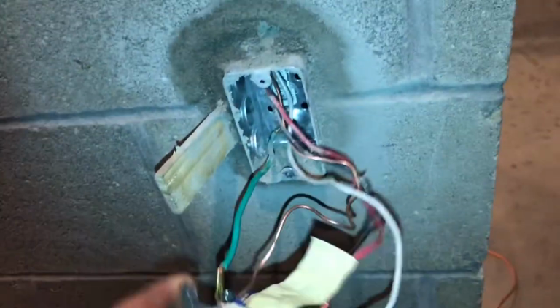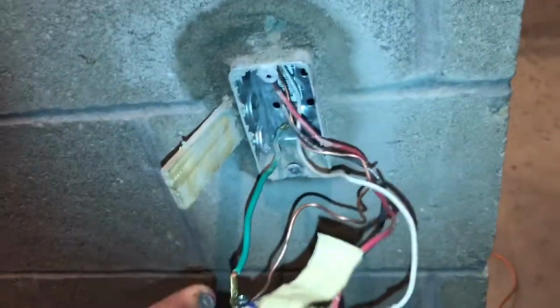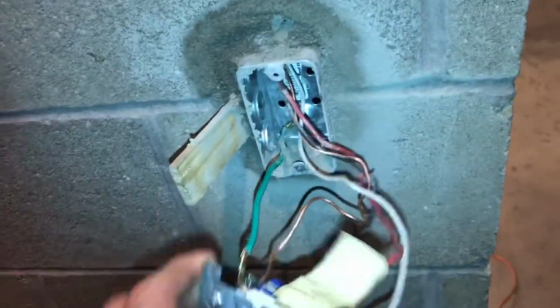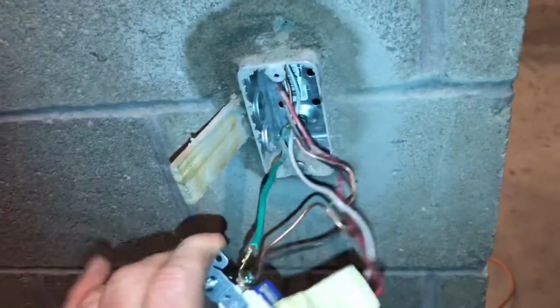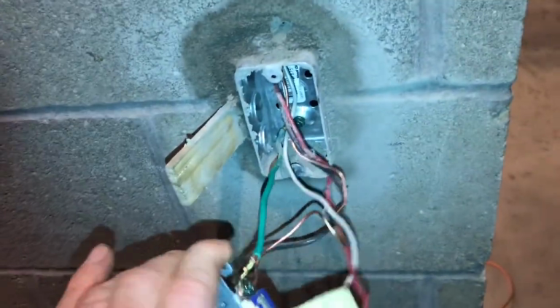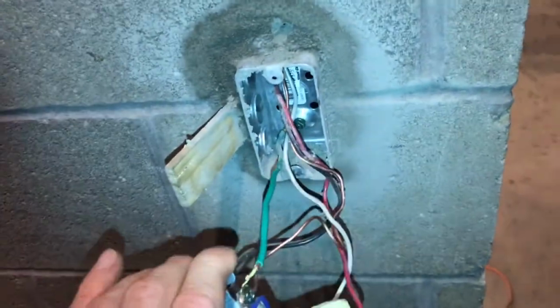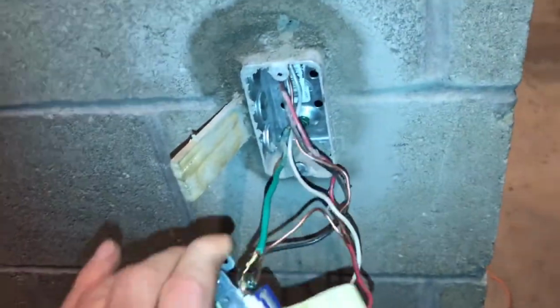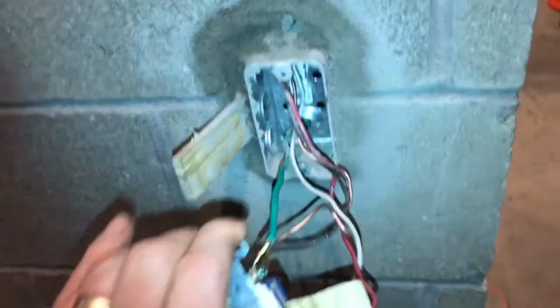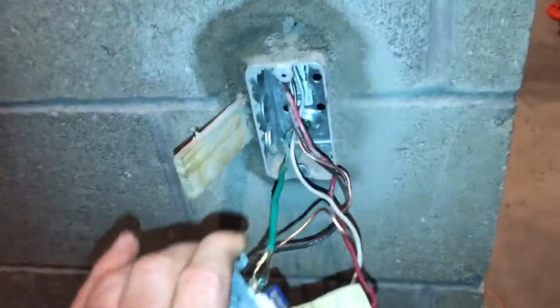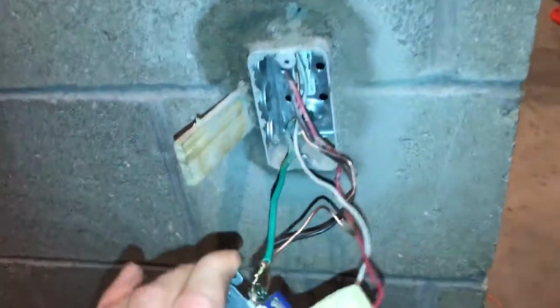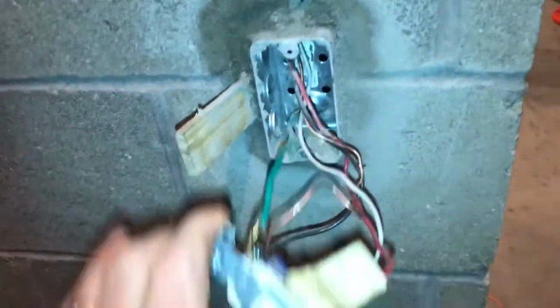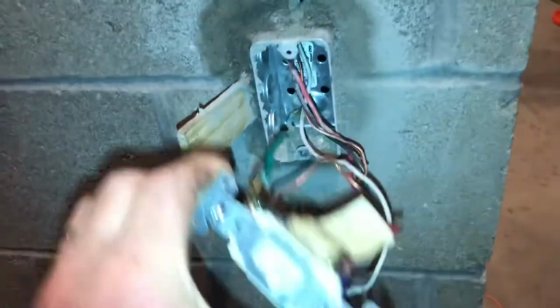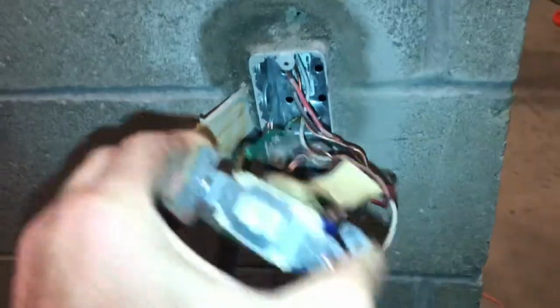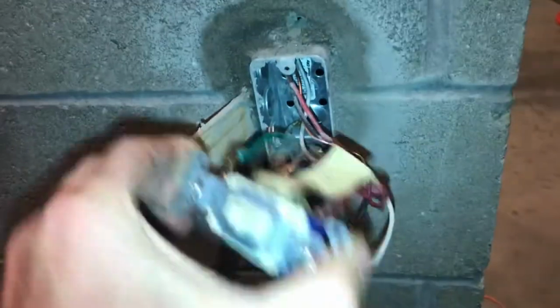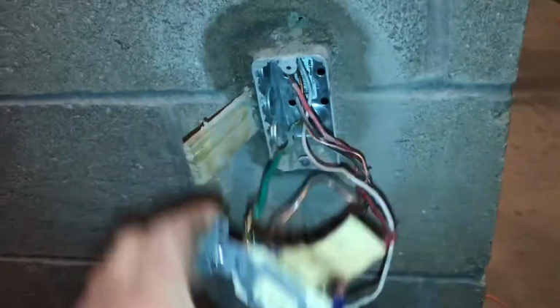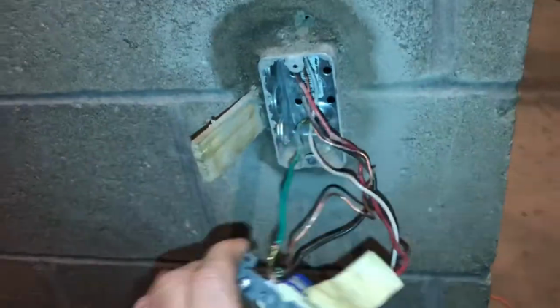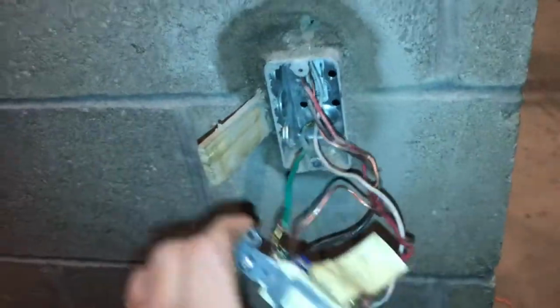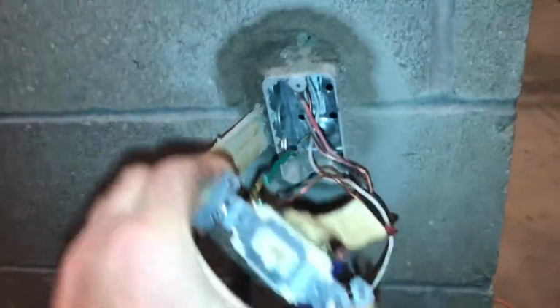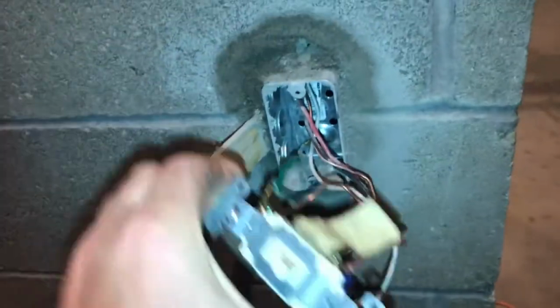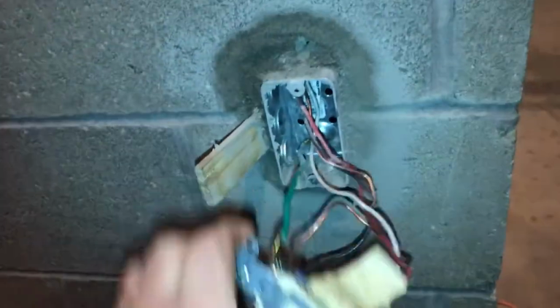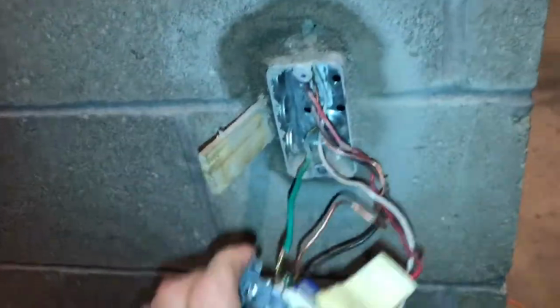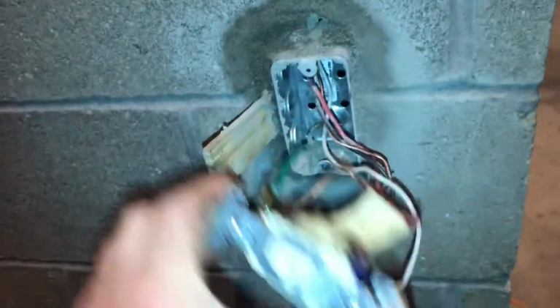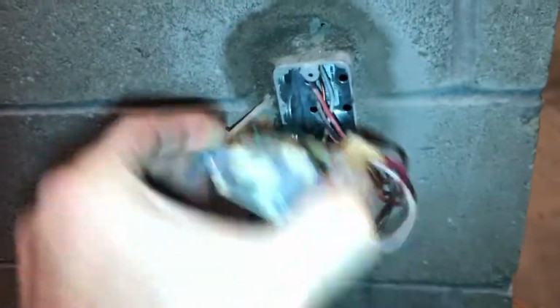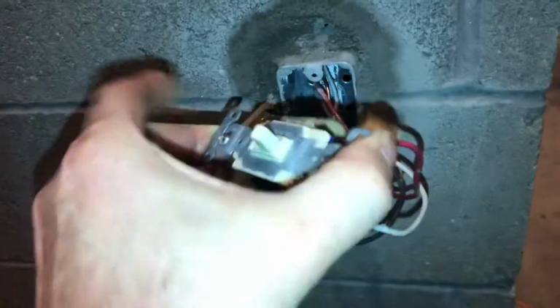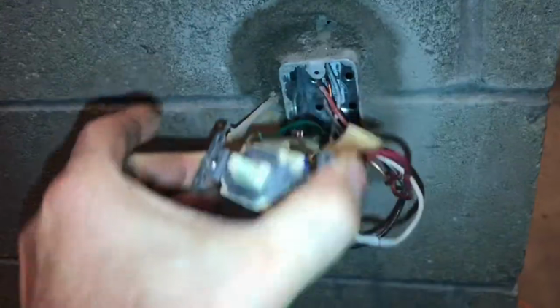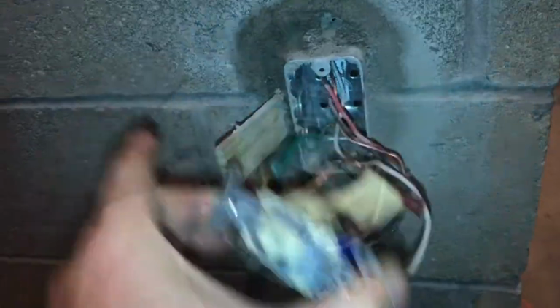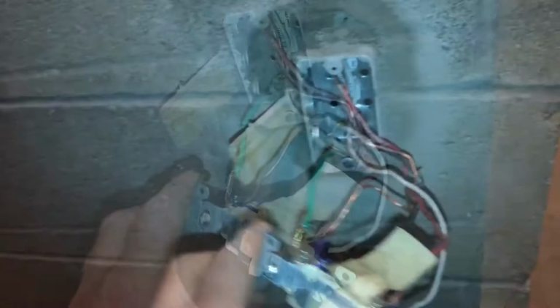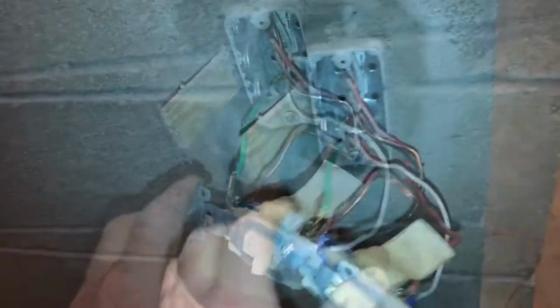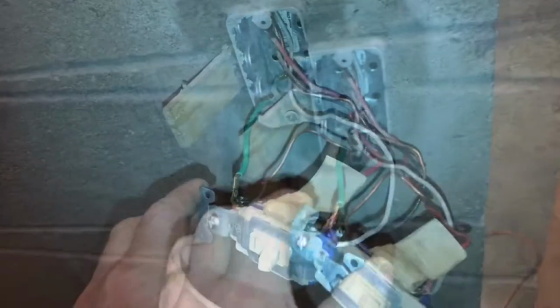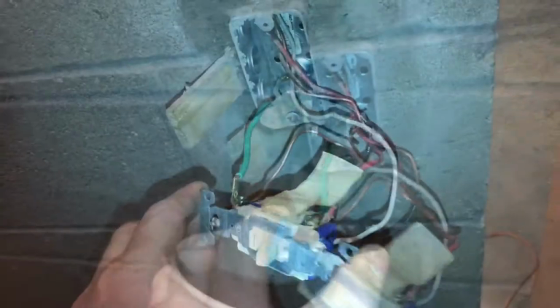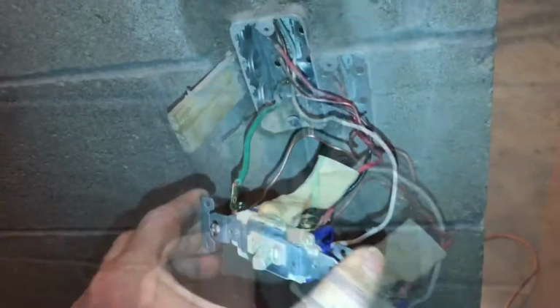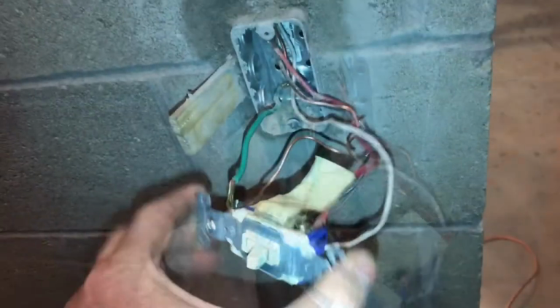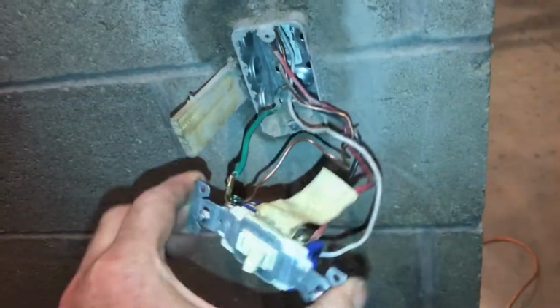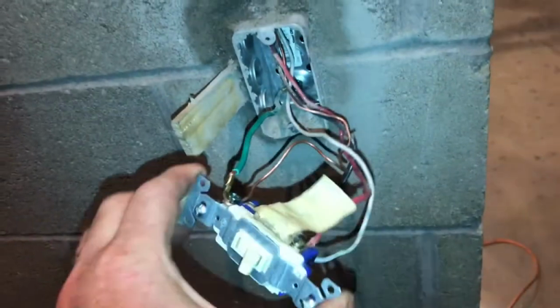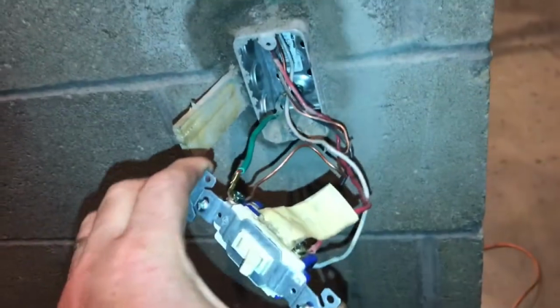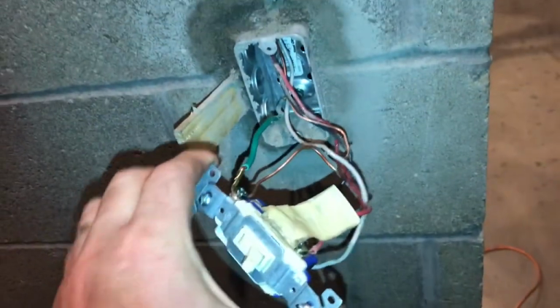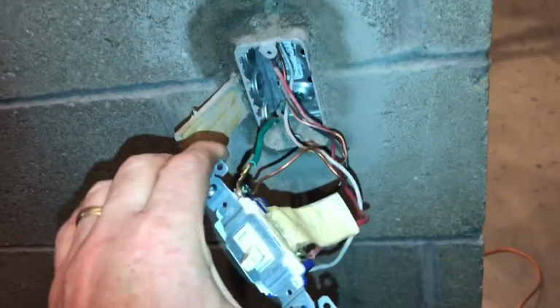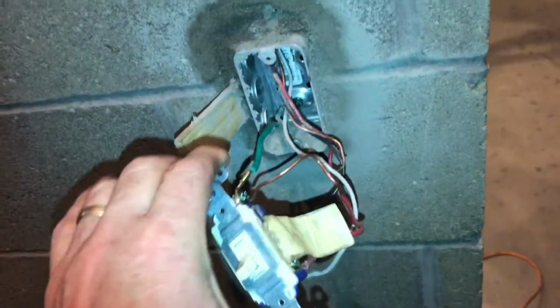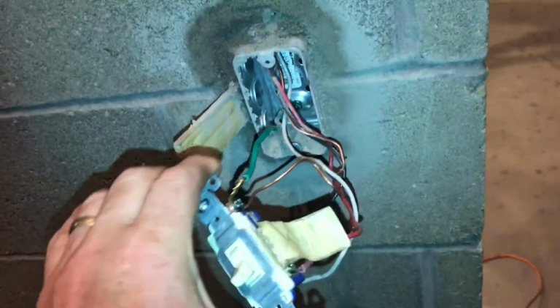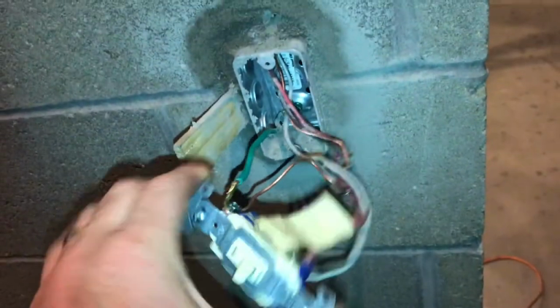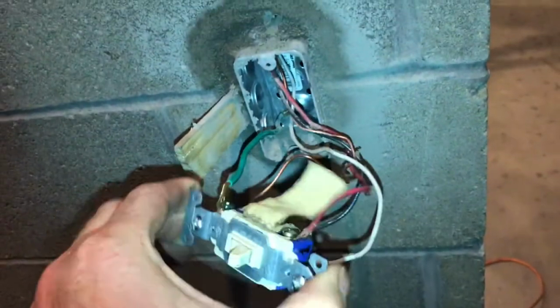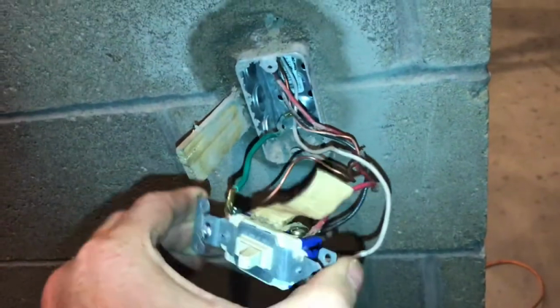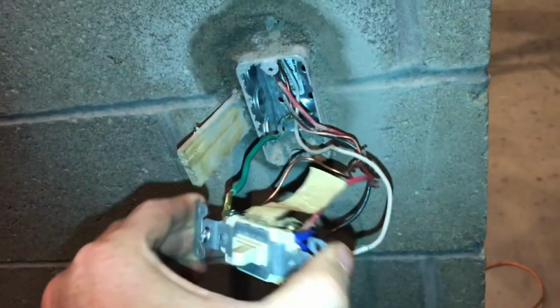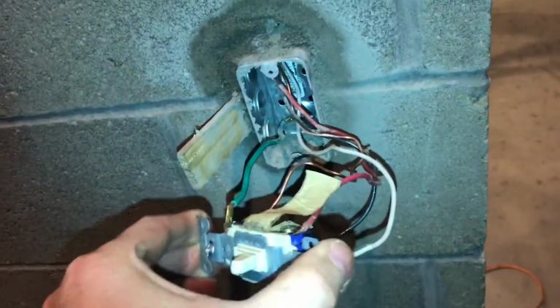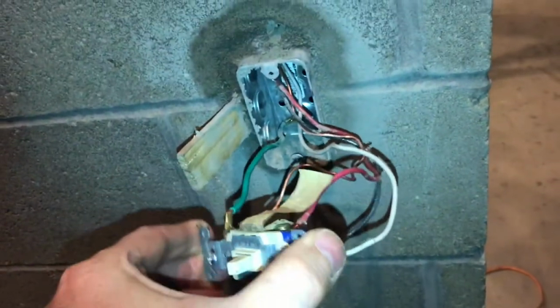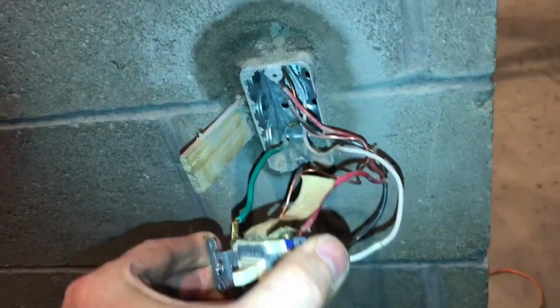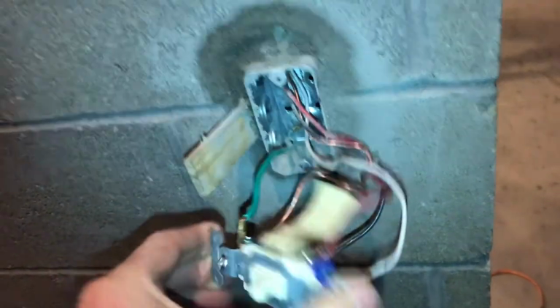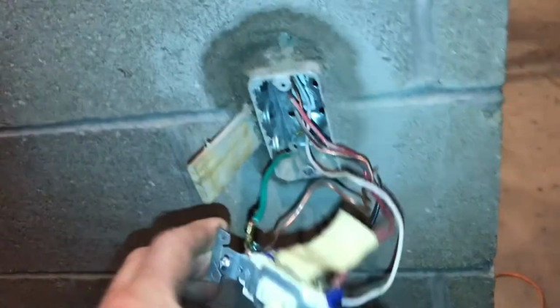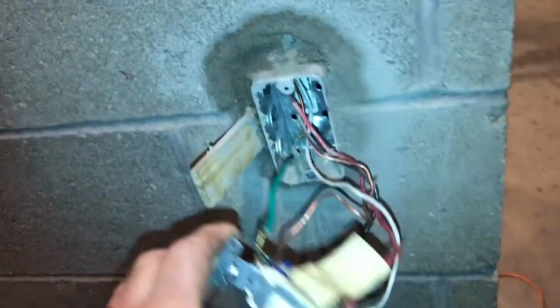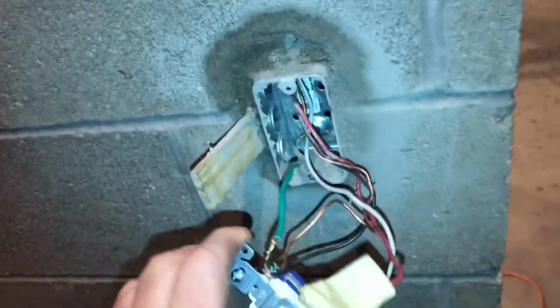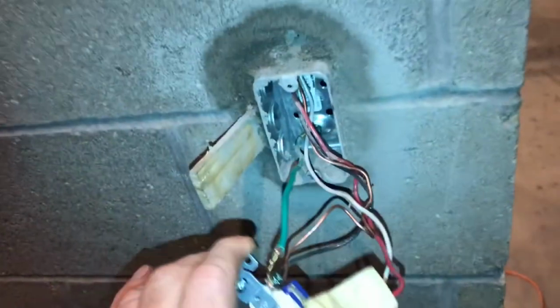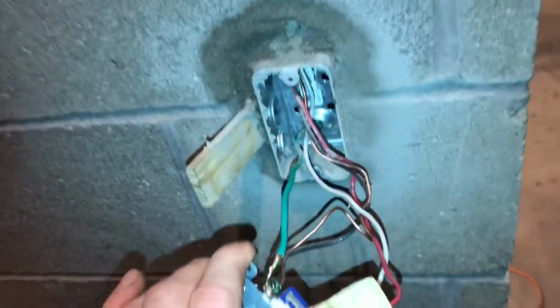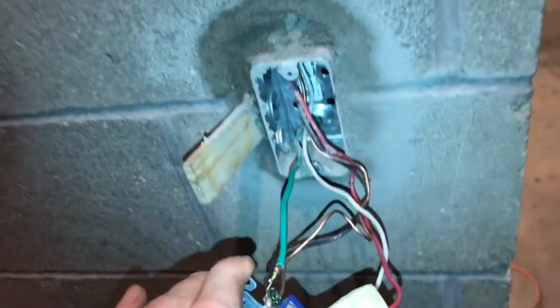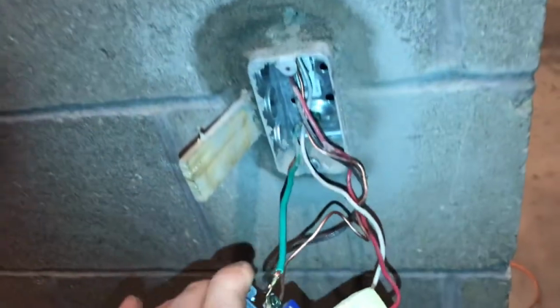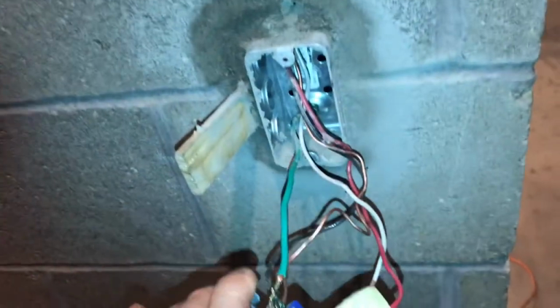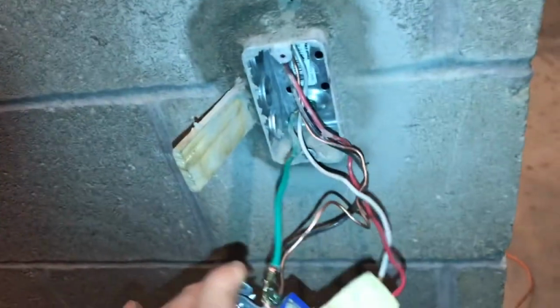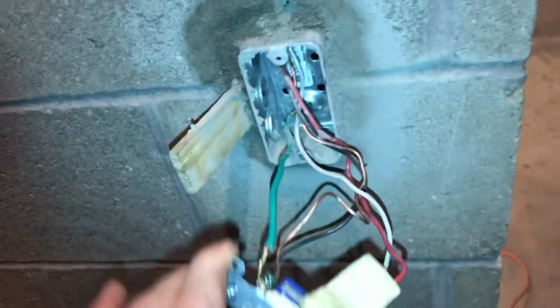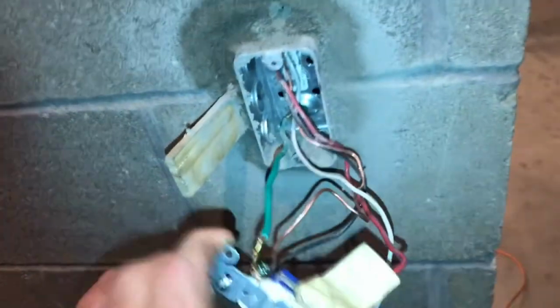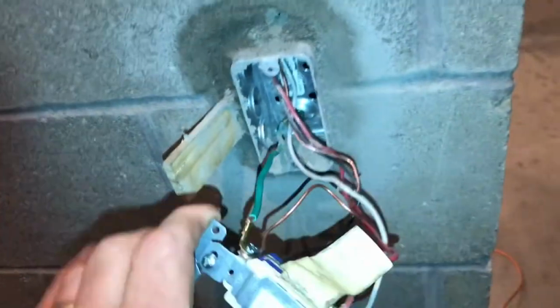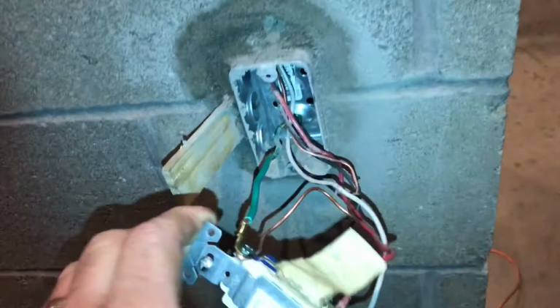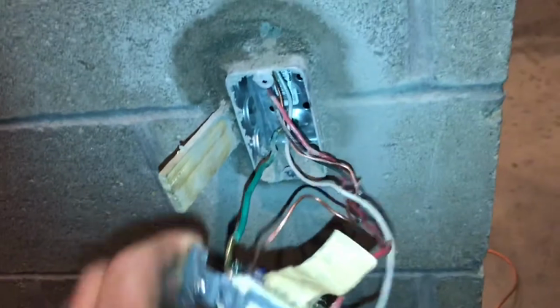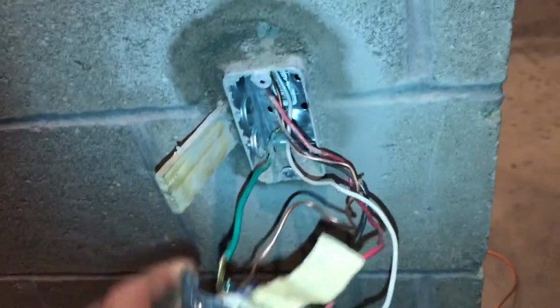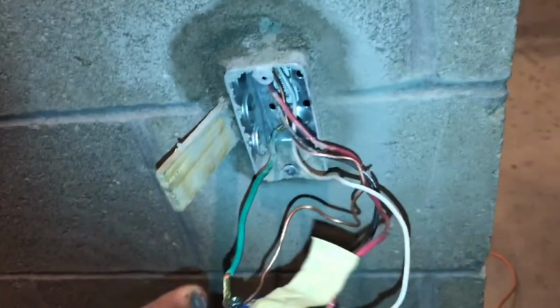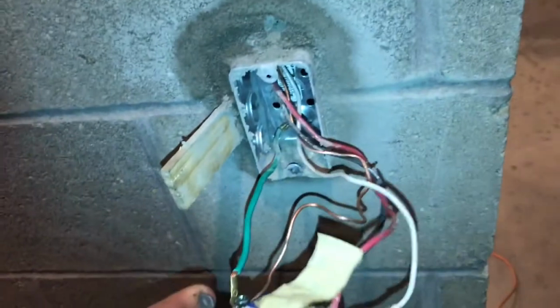So now you know why that green wire connects the switch to the electrical box. That way, if a hot wire ever breaks, it'll snap the breaker off.